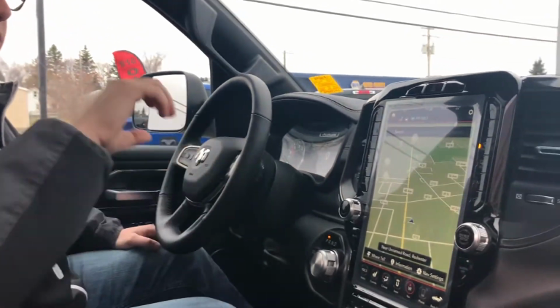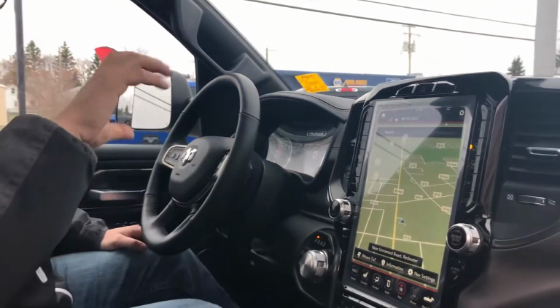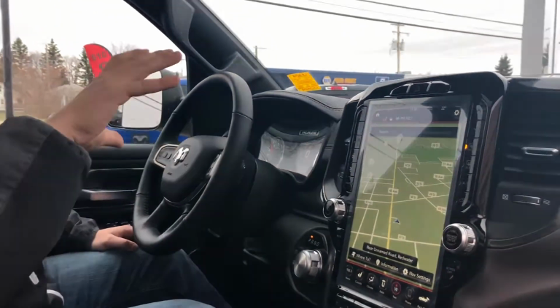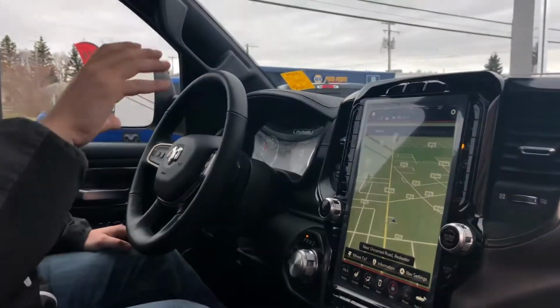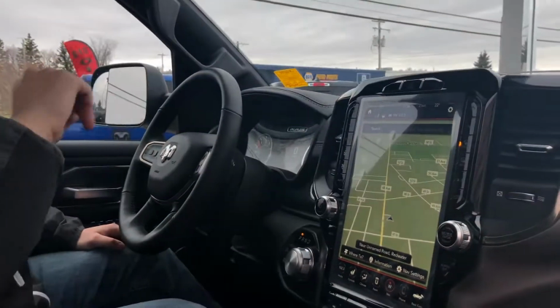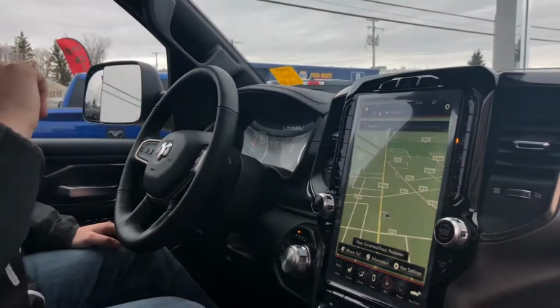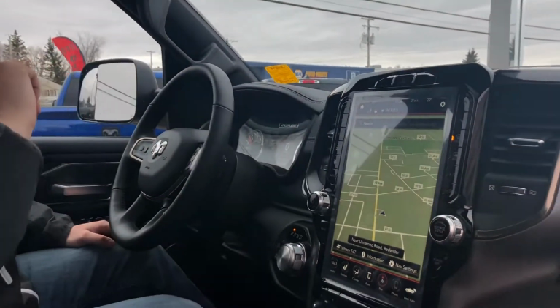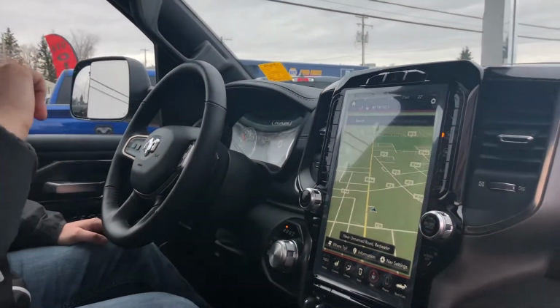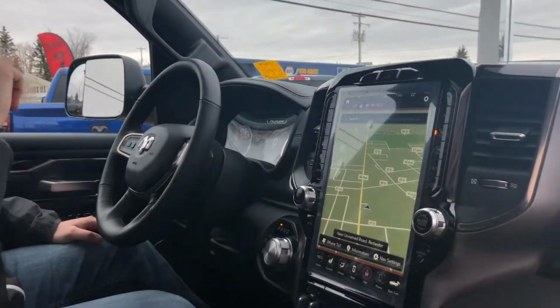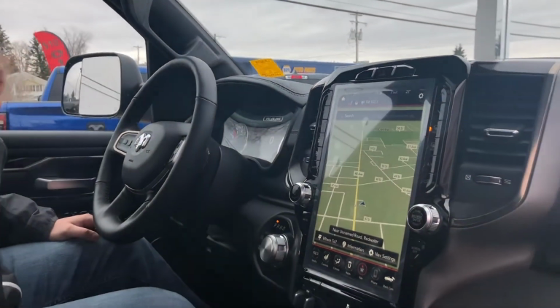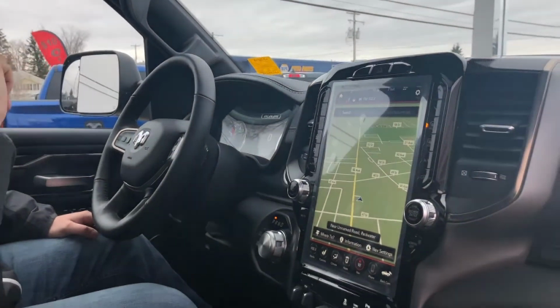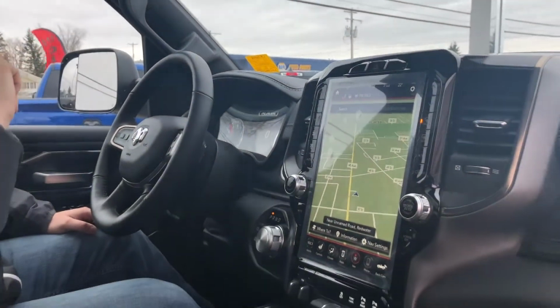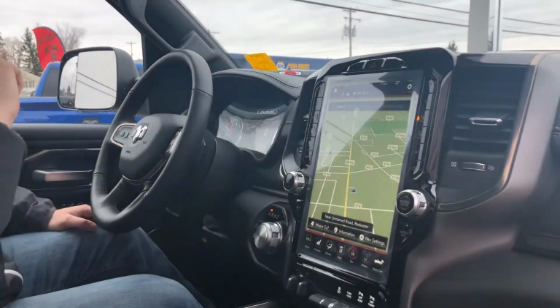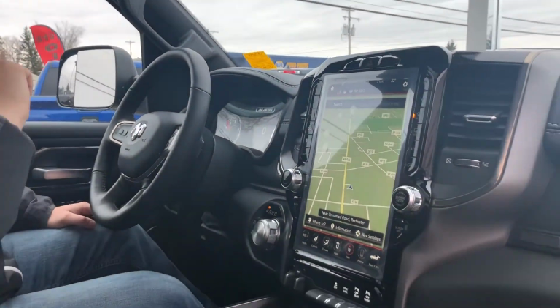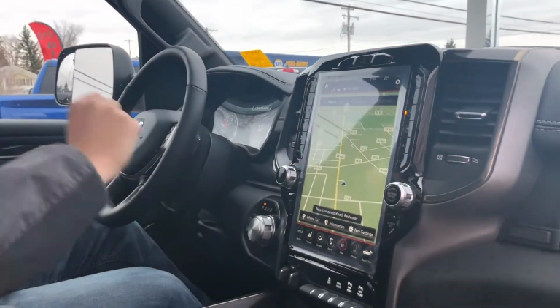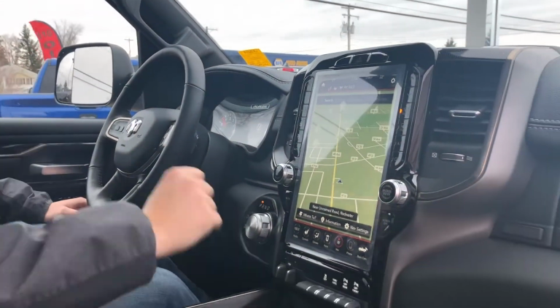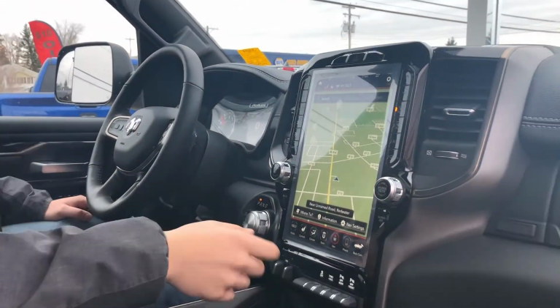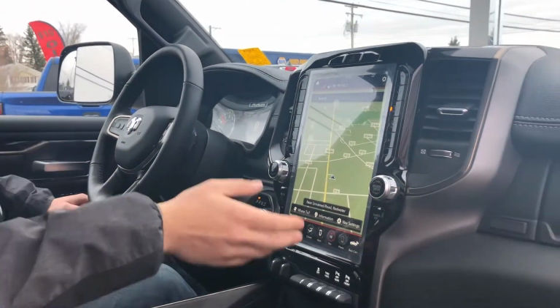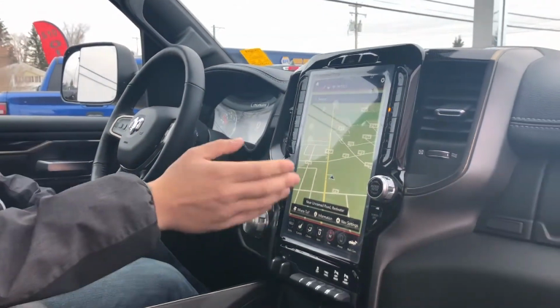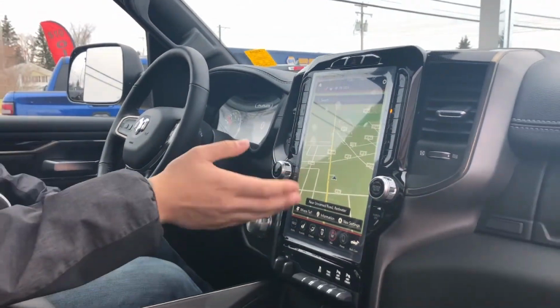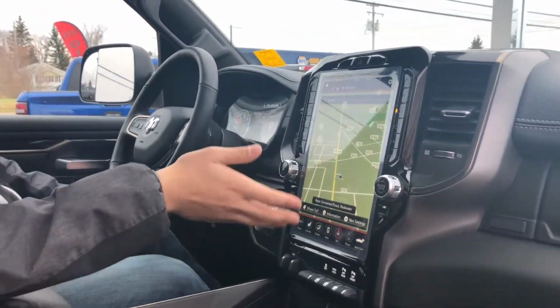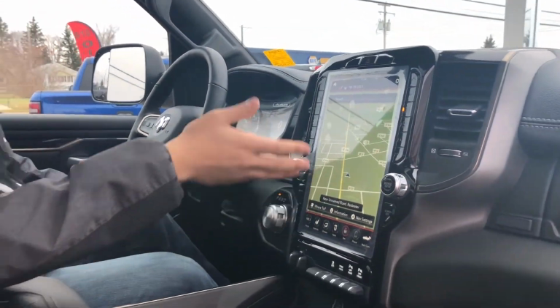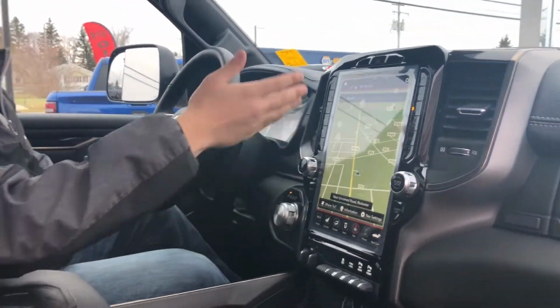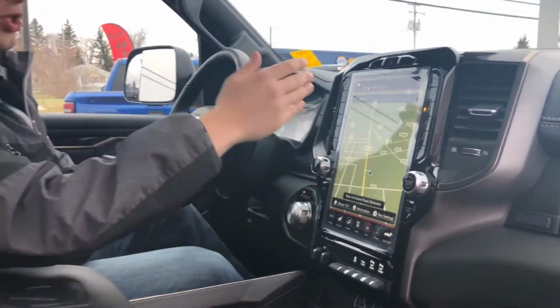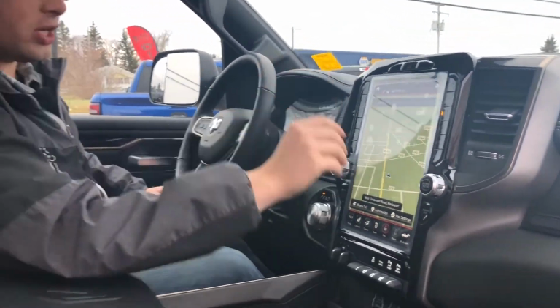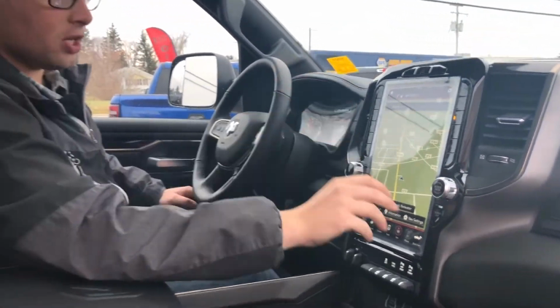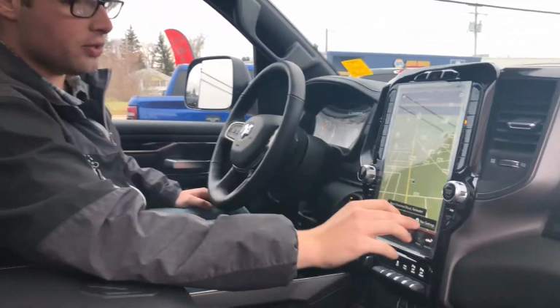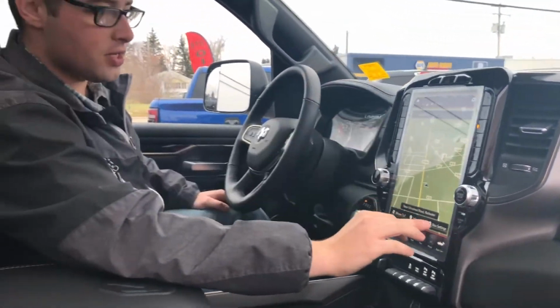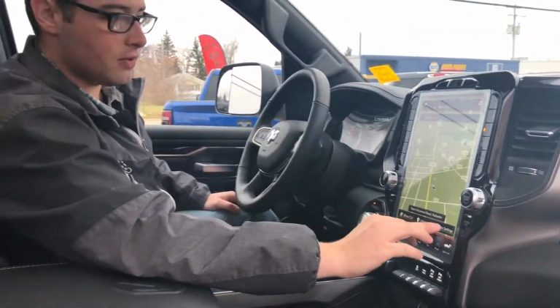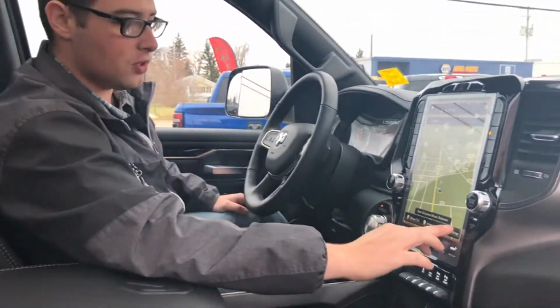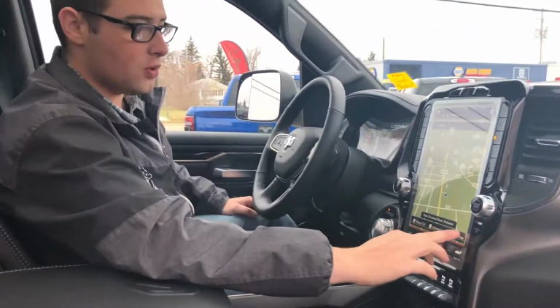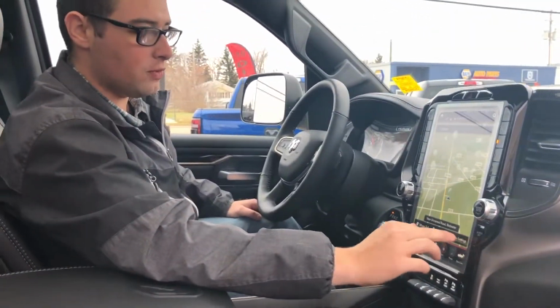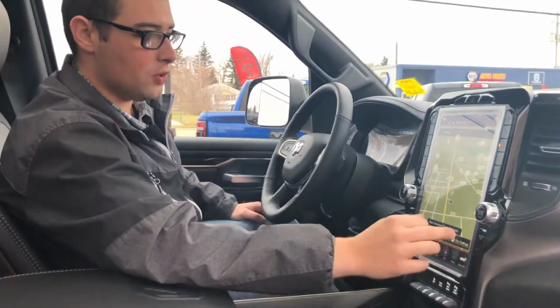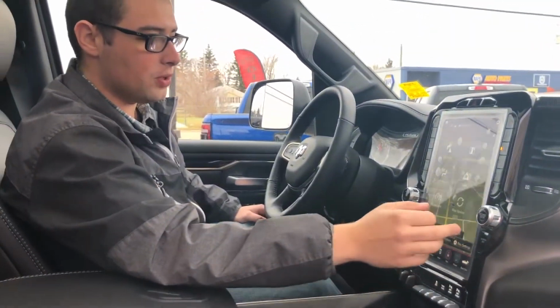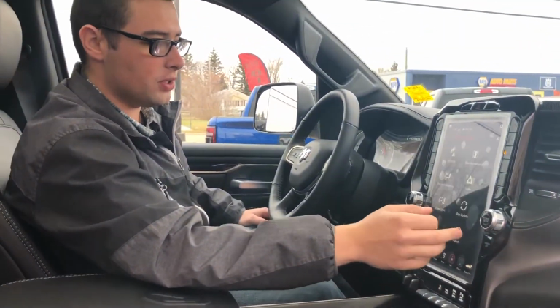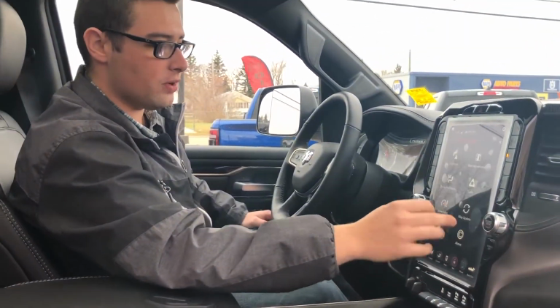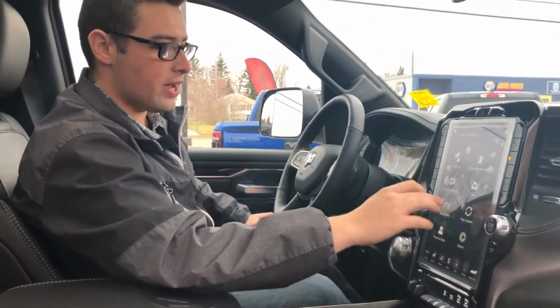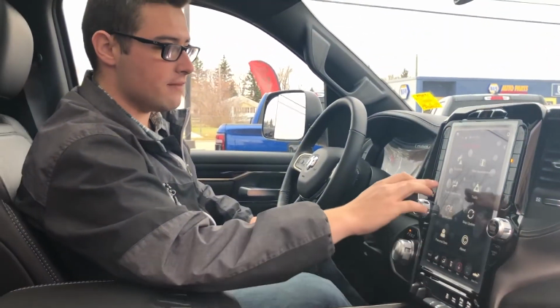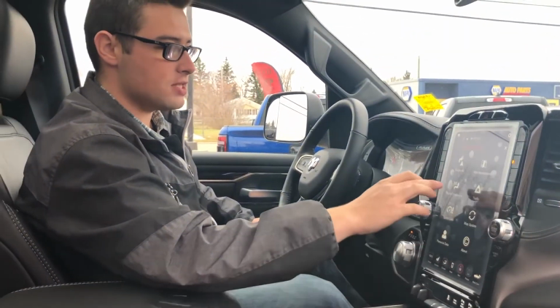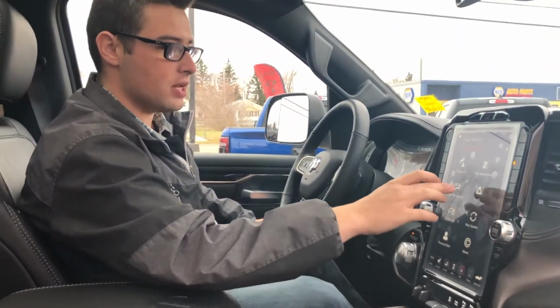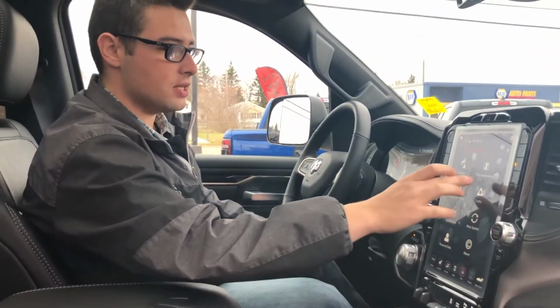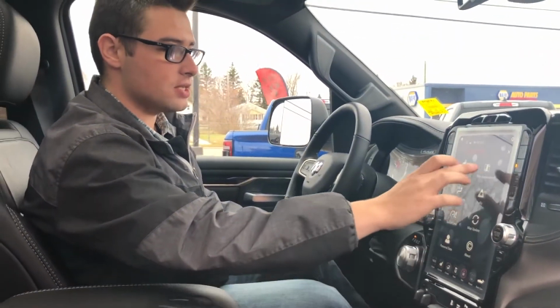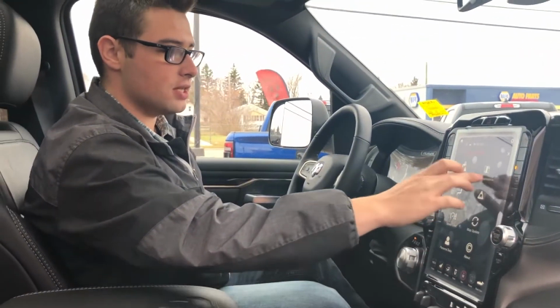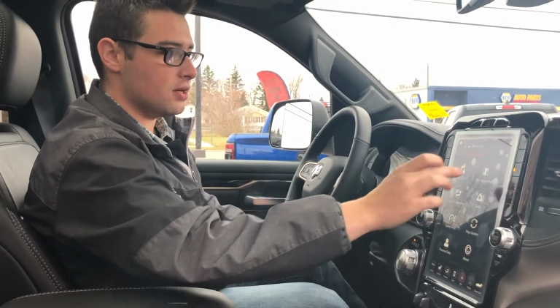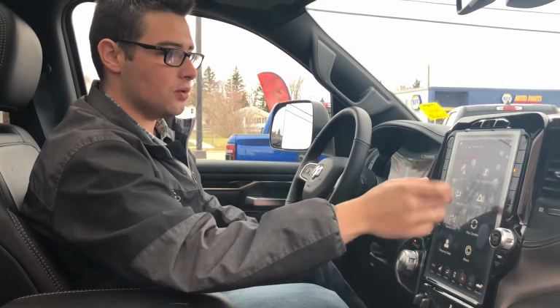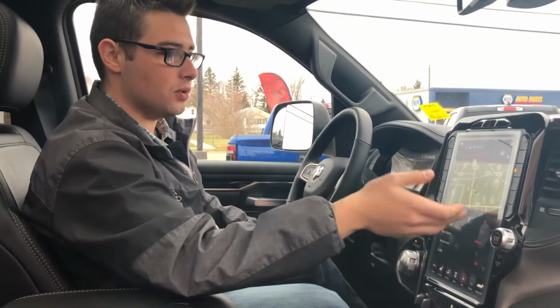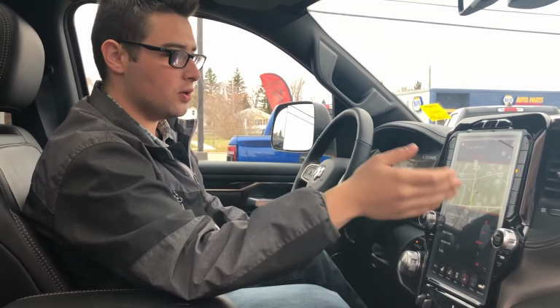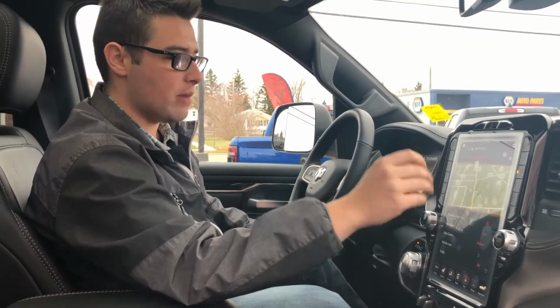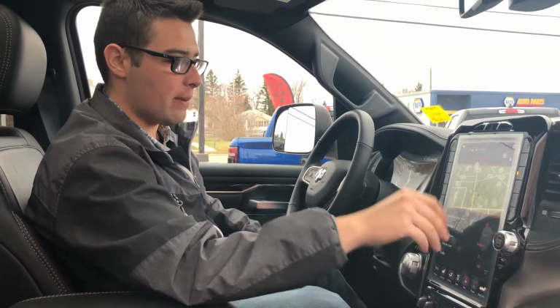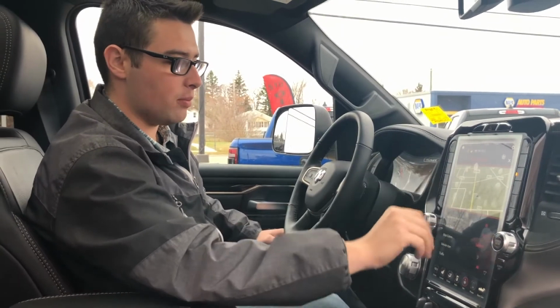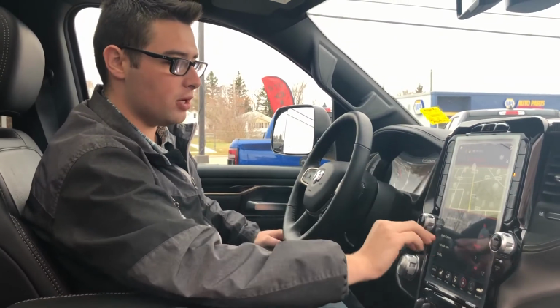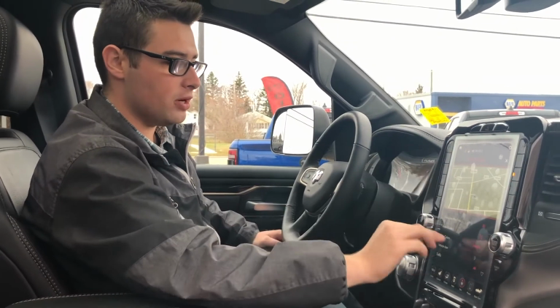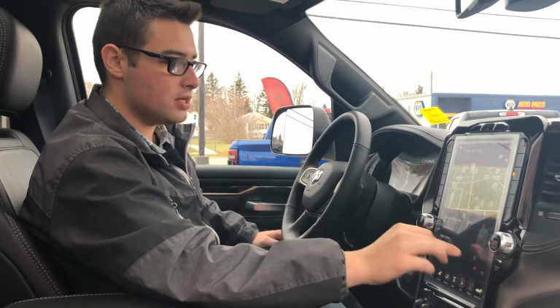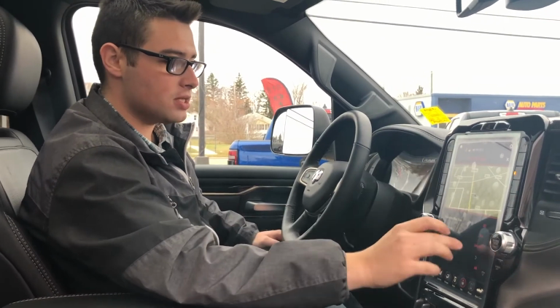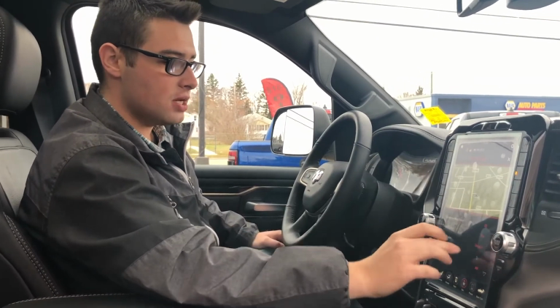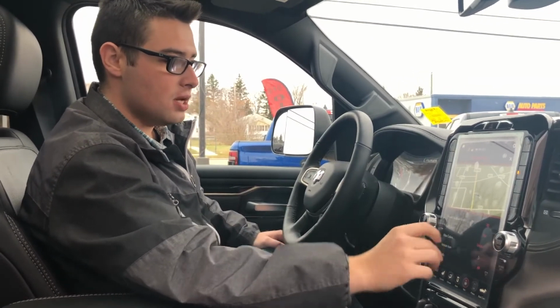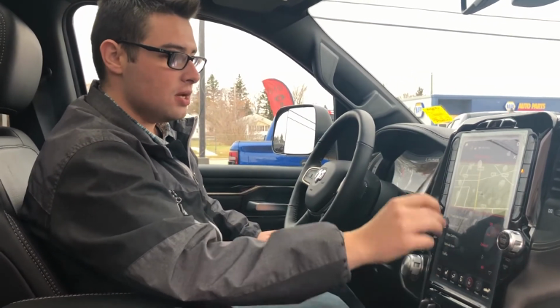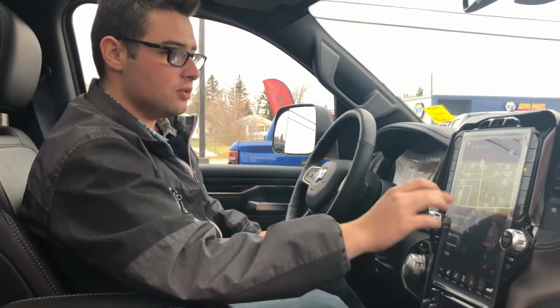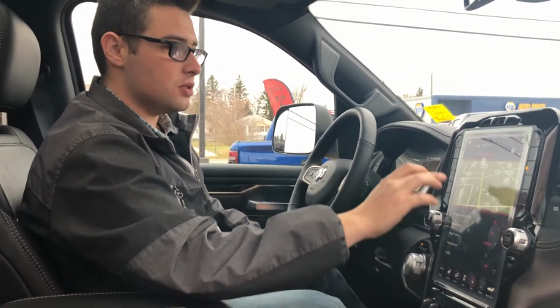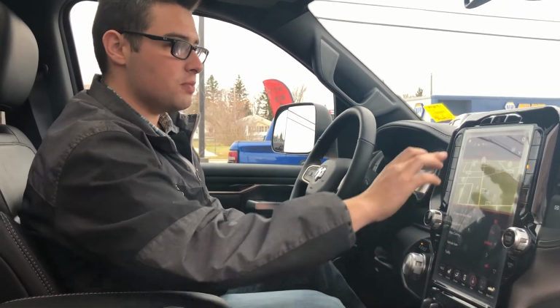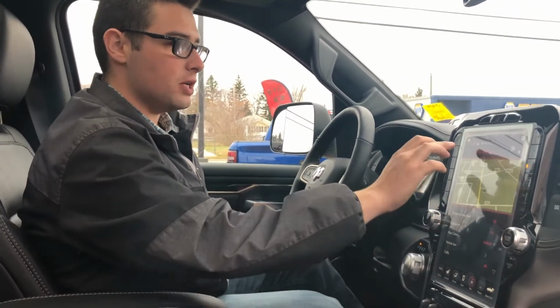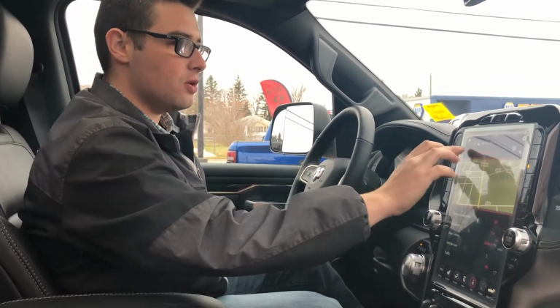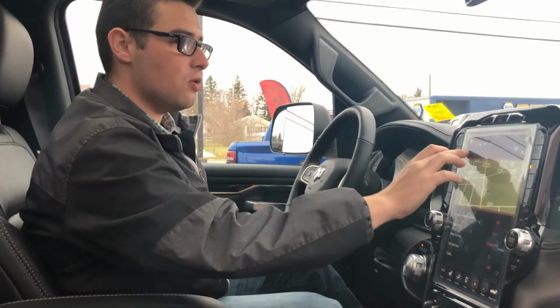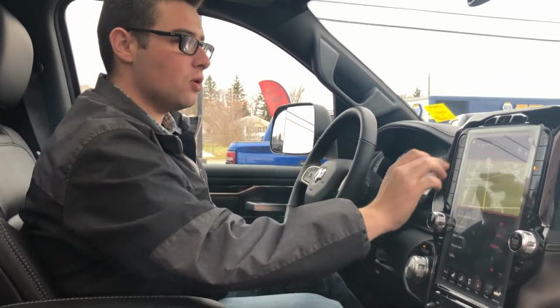It's very big and very easy to see. You can also change the map colors by going into your nav settings and then map appearance, which is a nice touch.